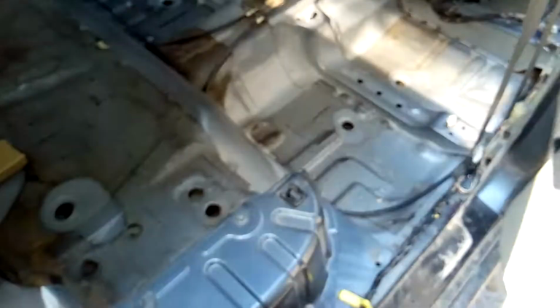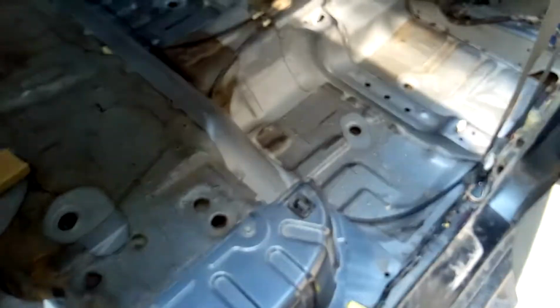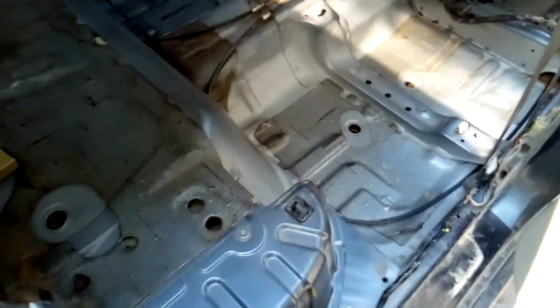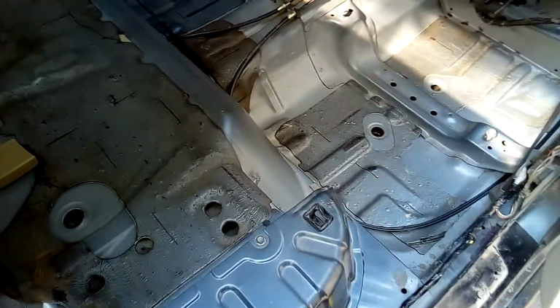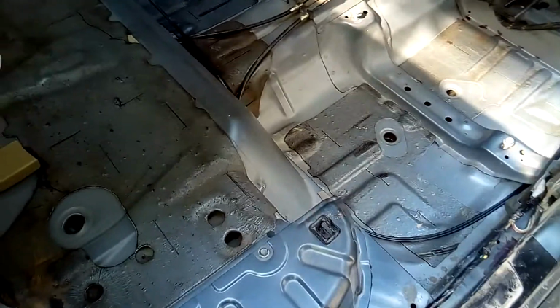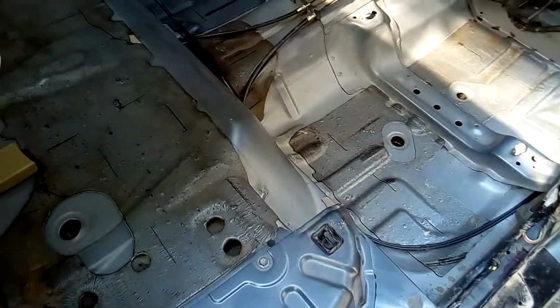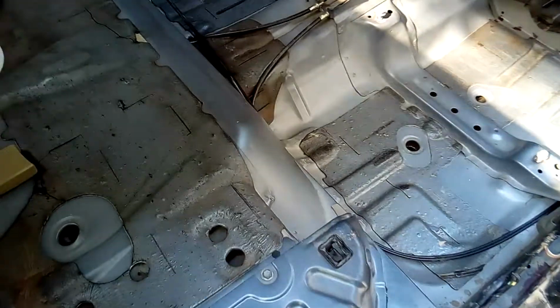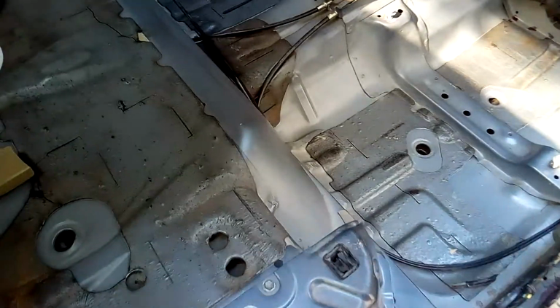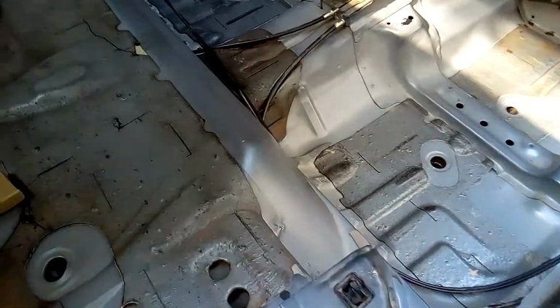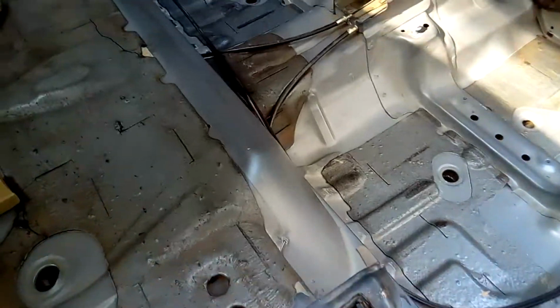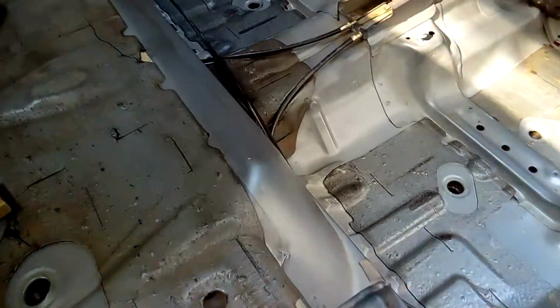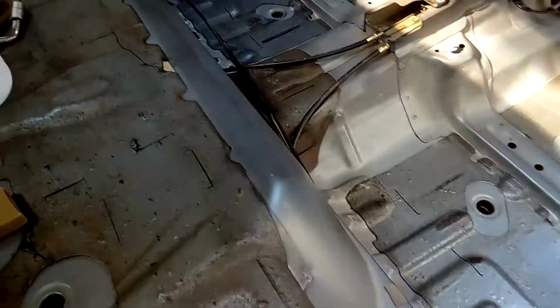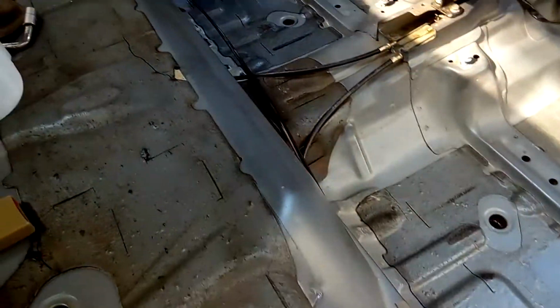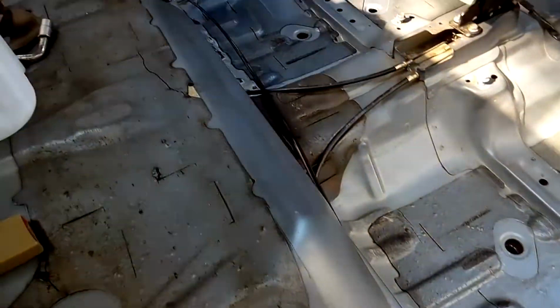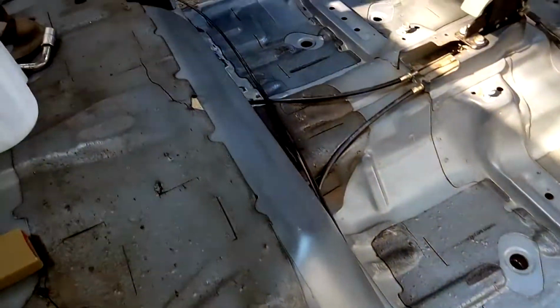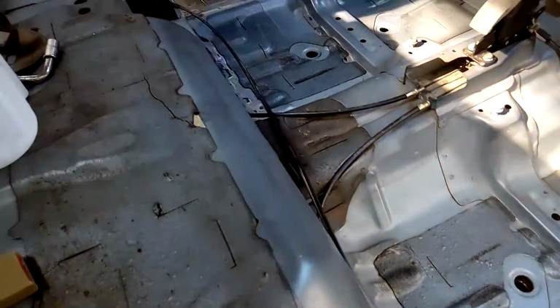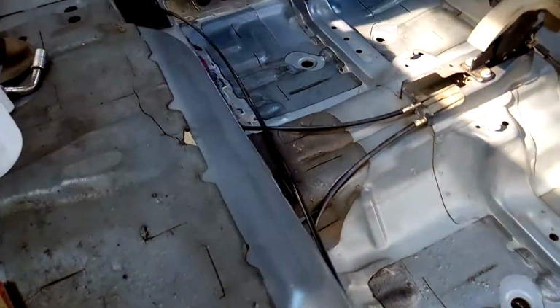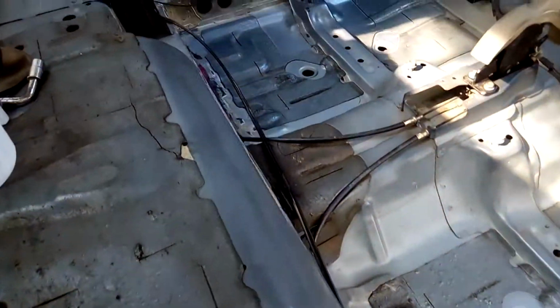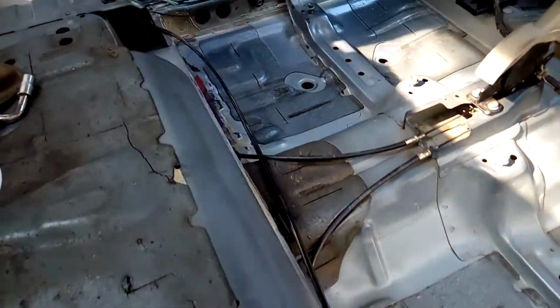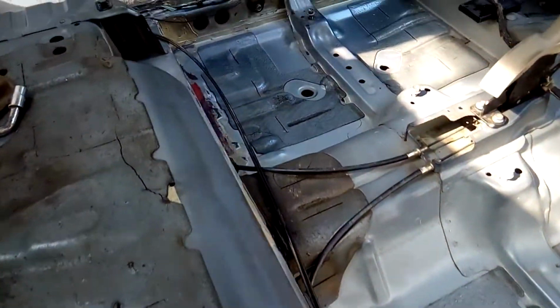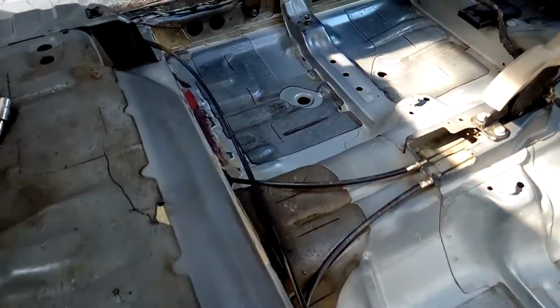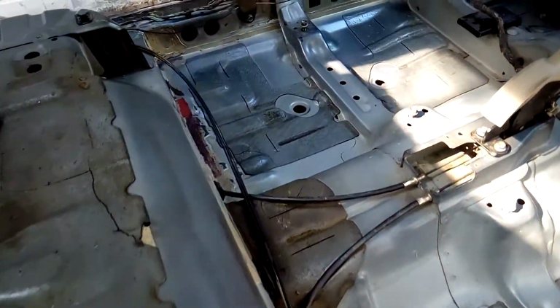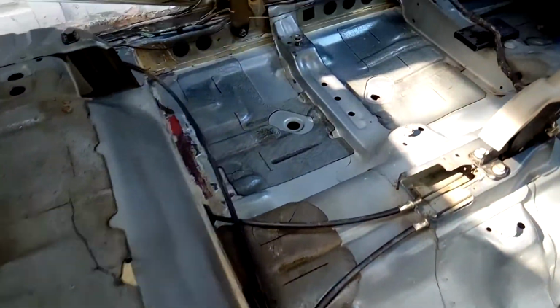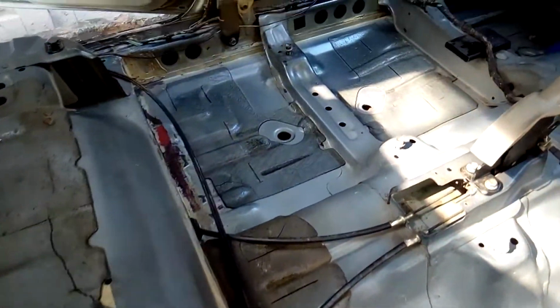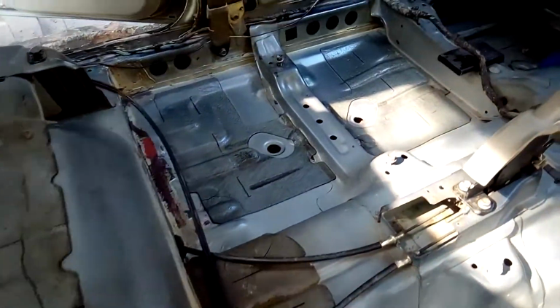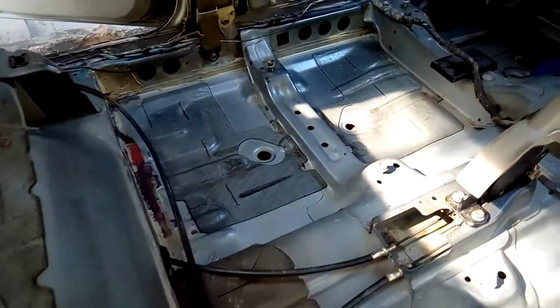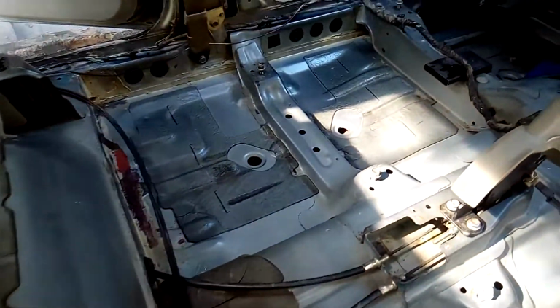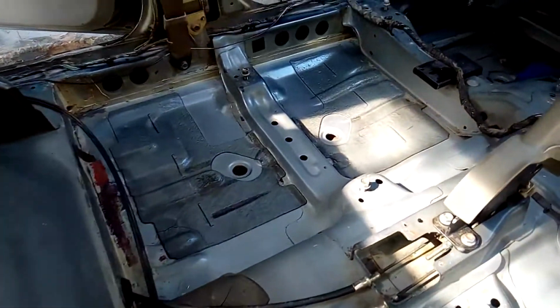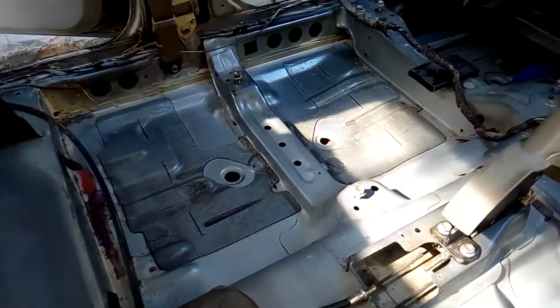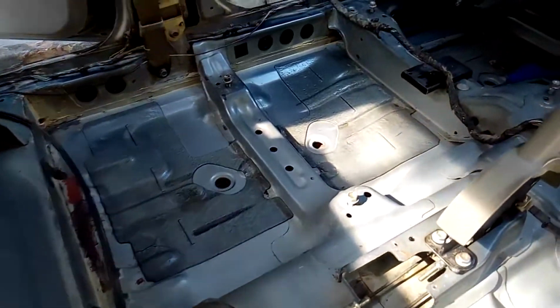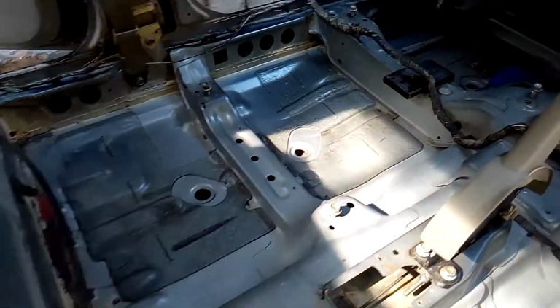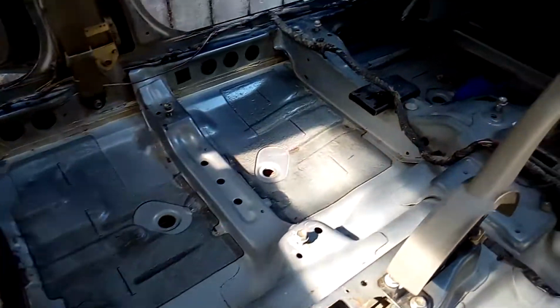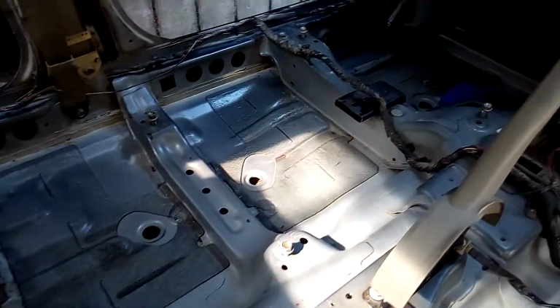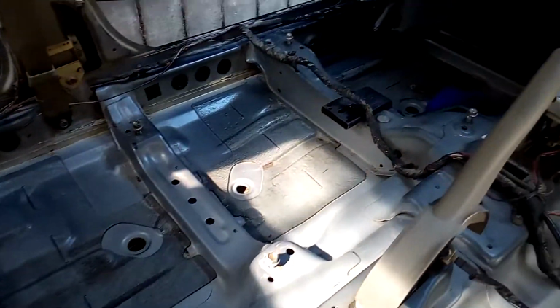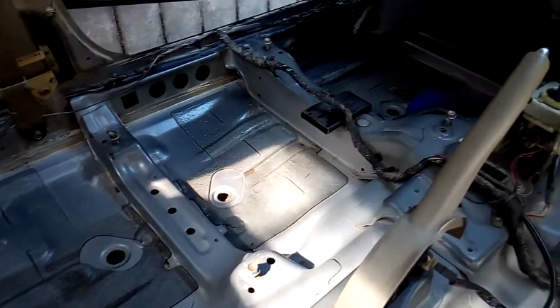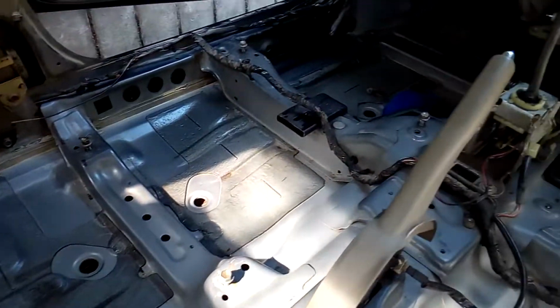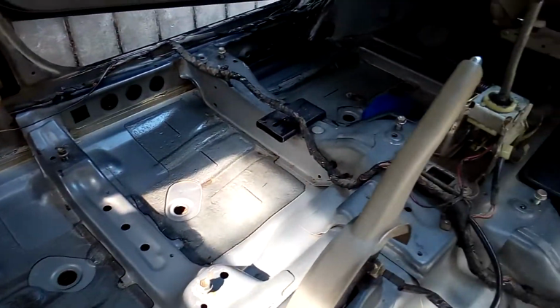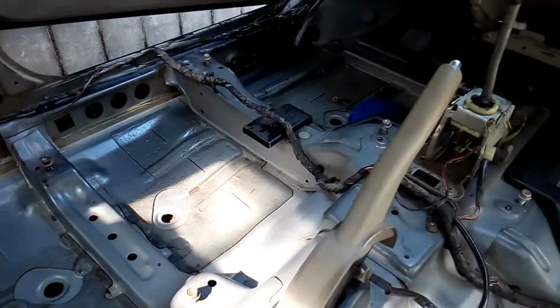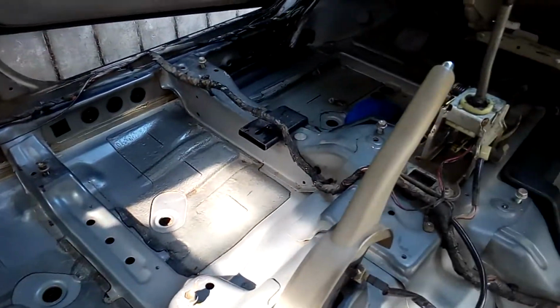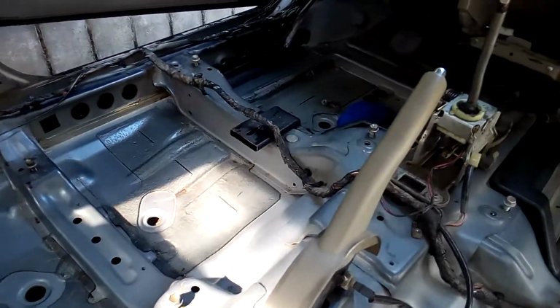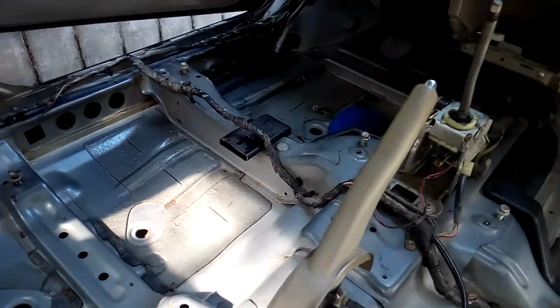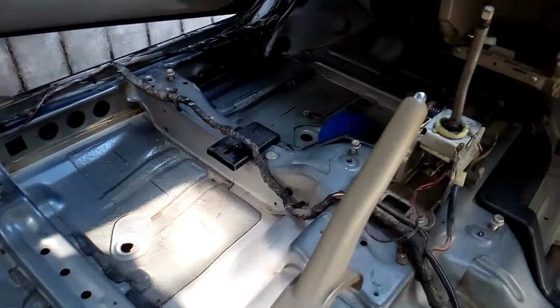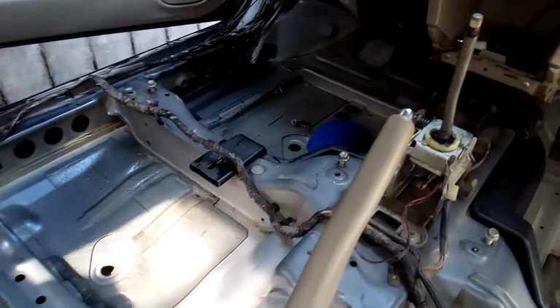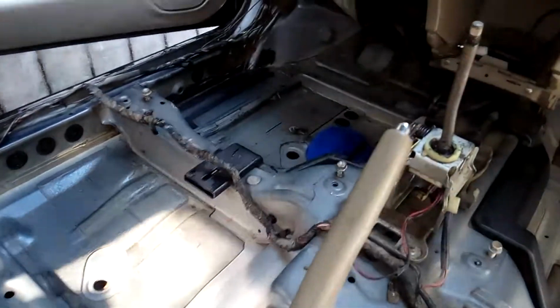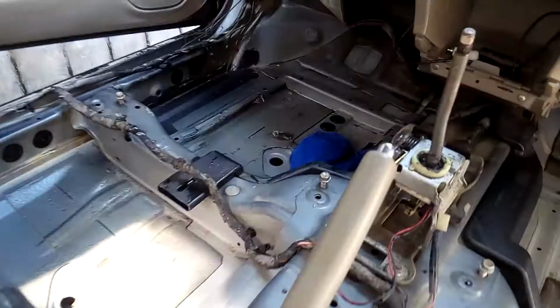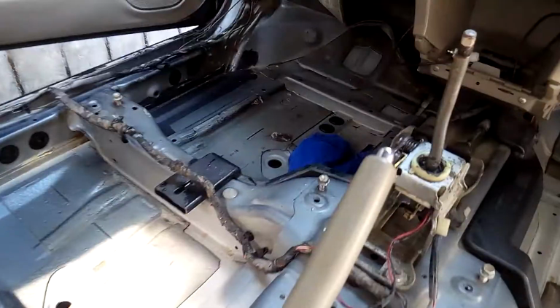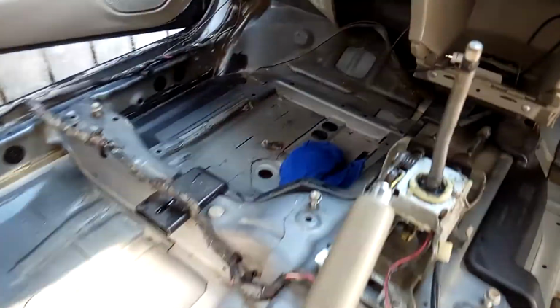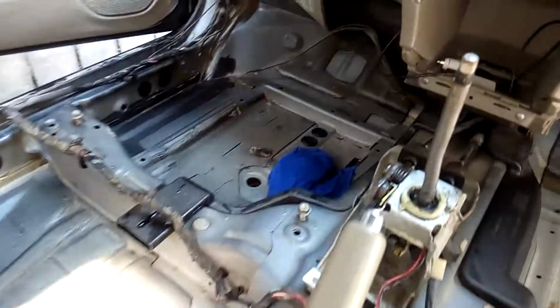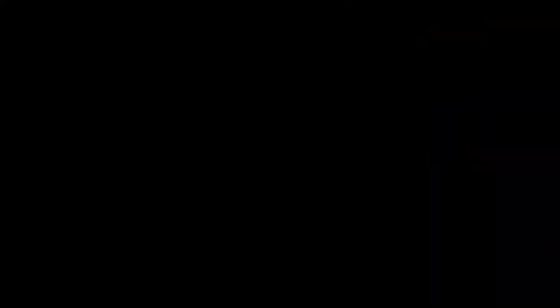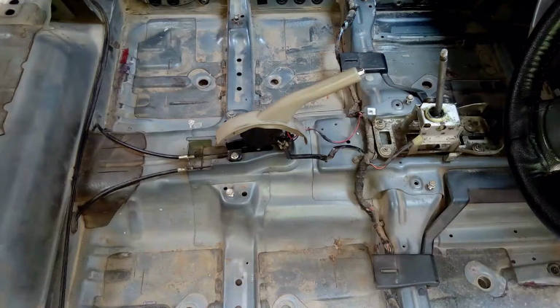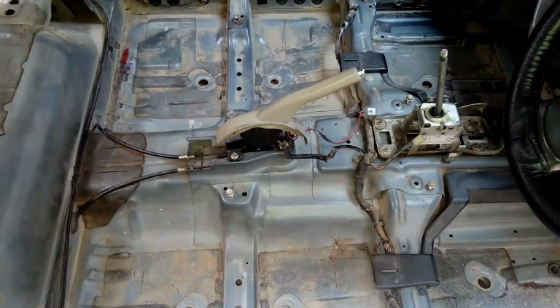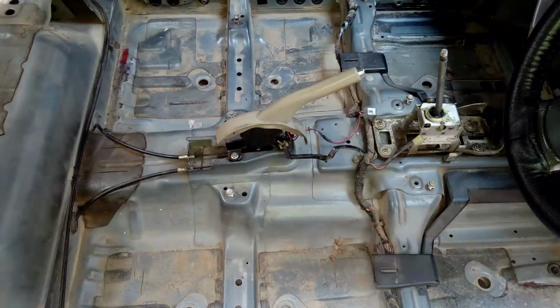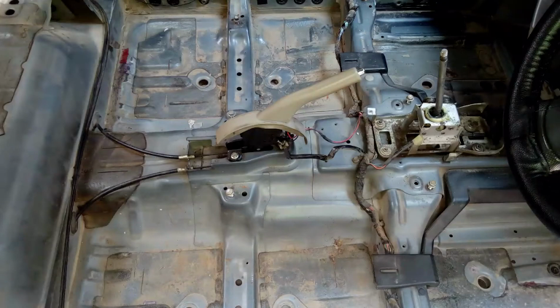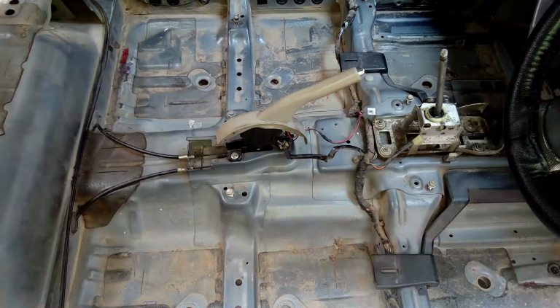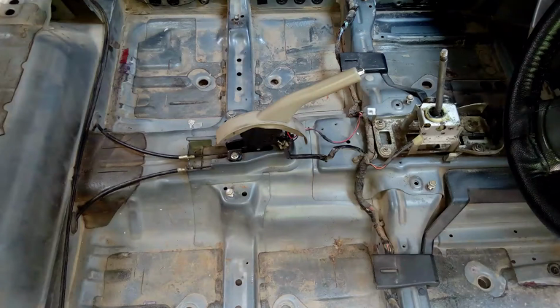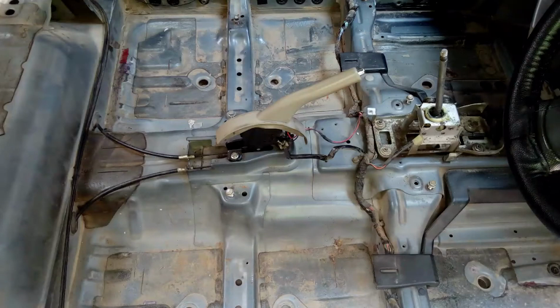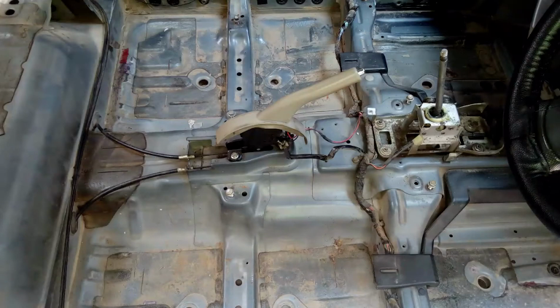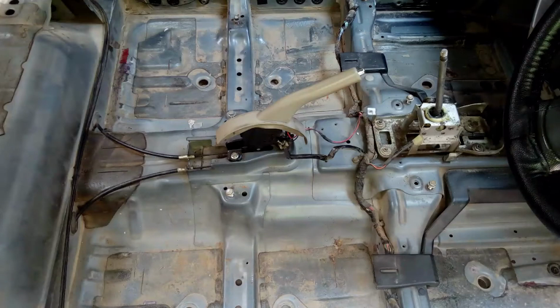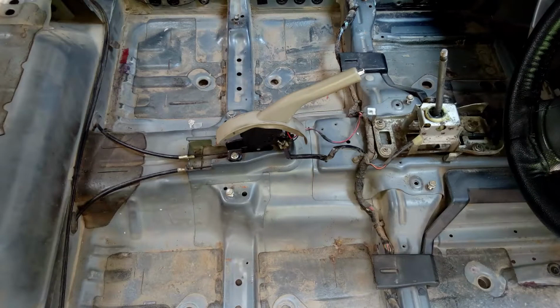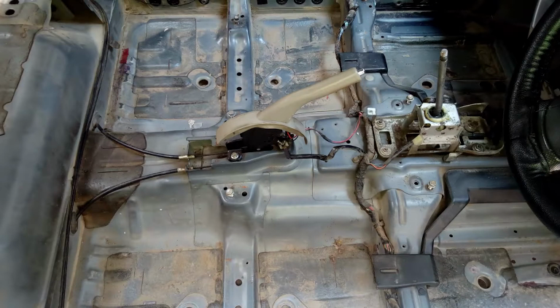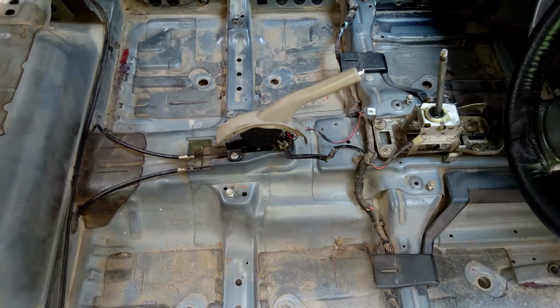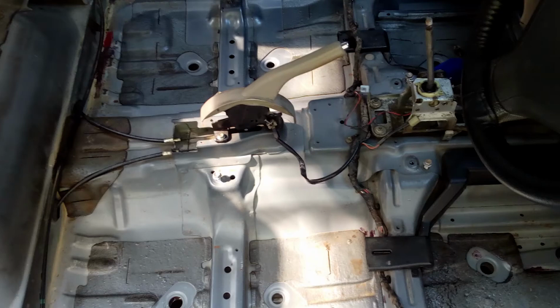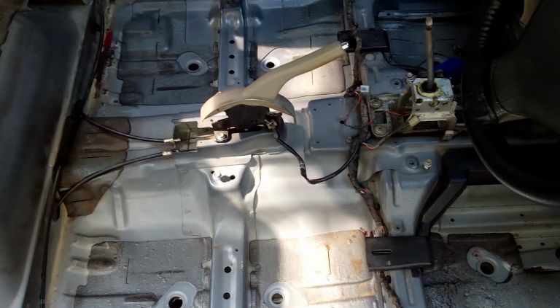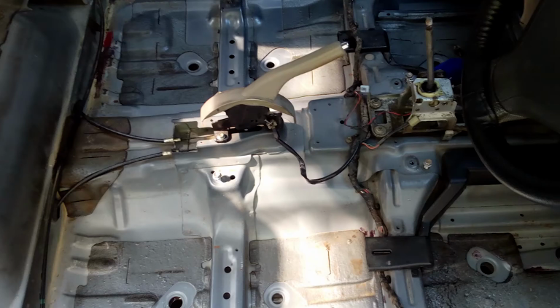This is the result after the wash — perfect. There is a lot of difference. This is before, and this is after.